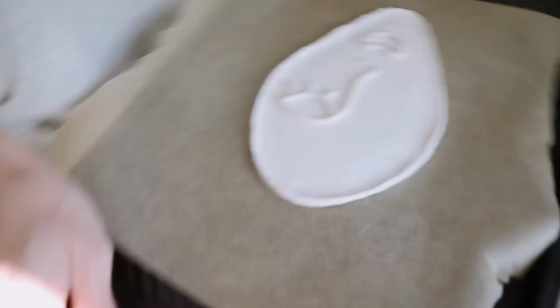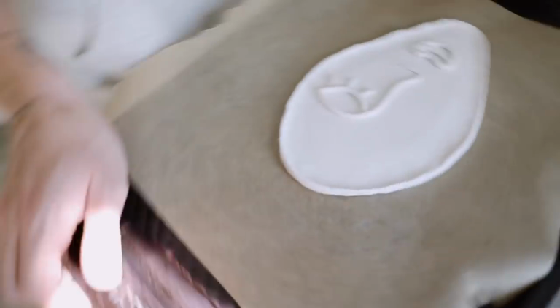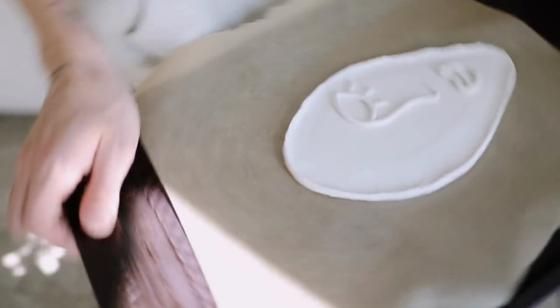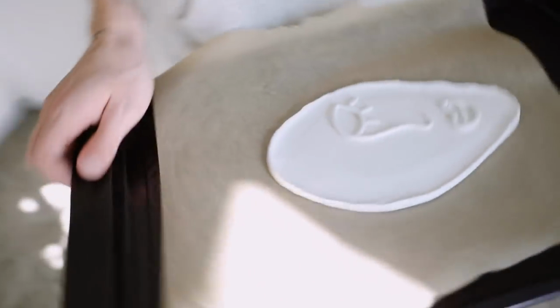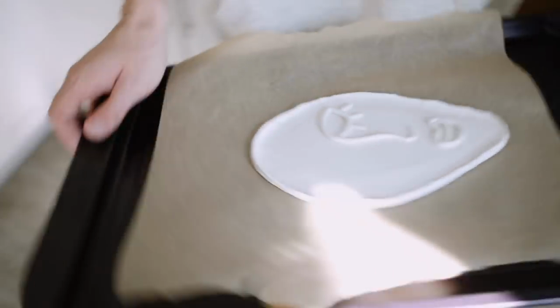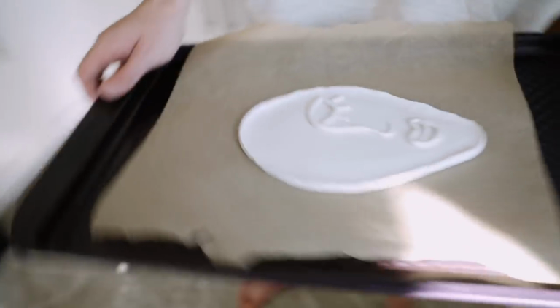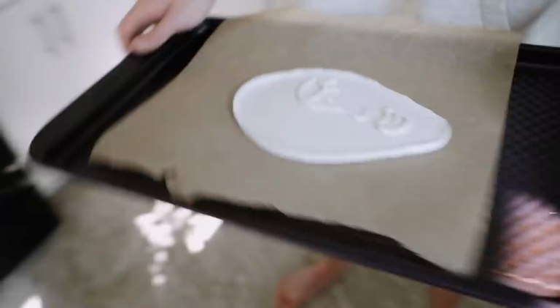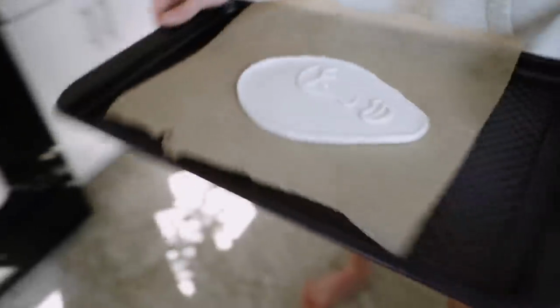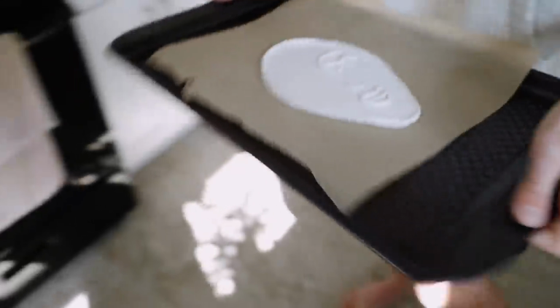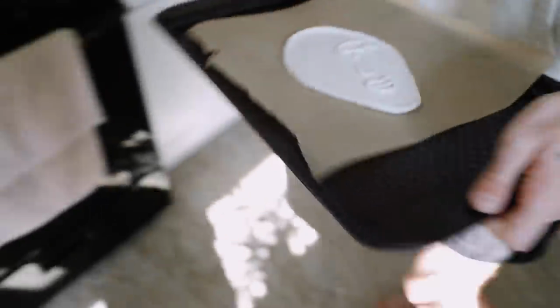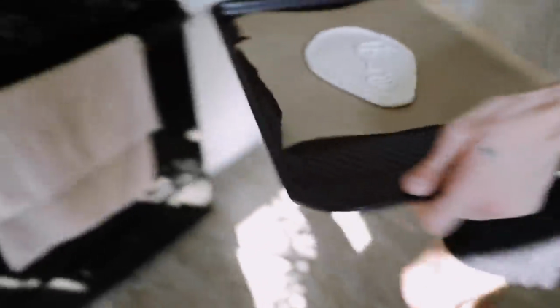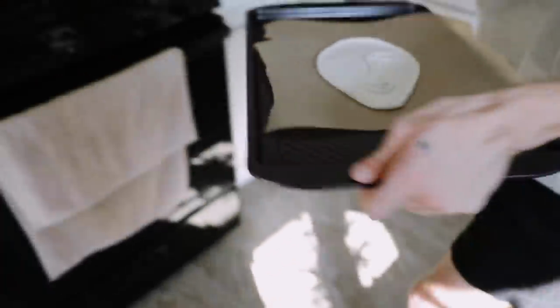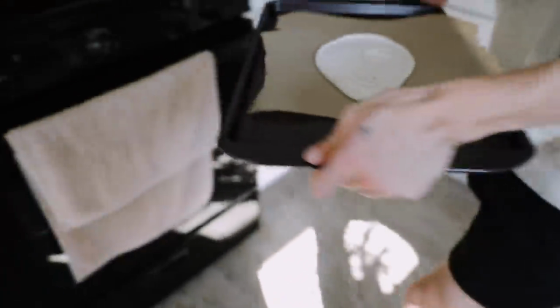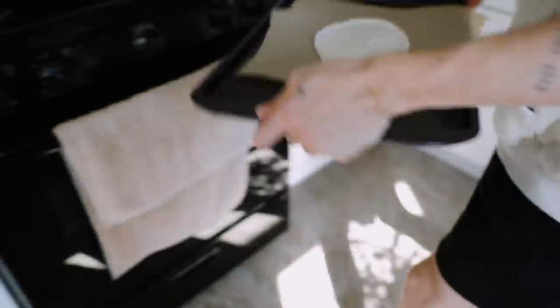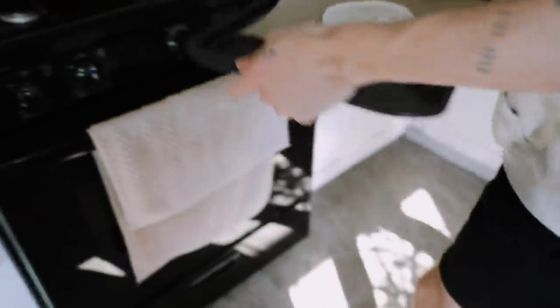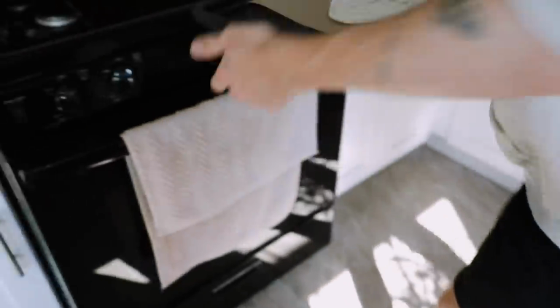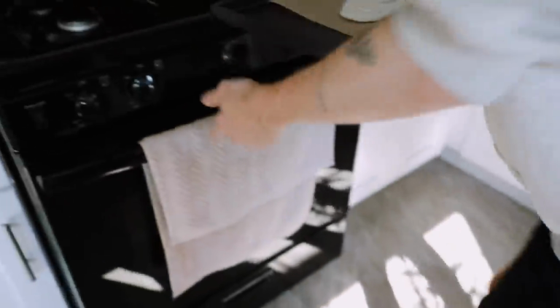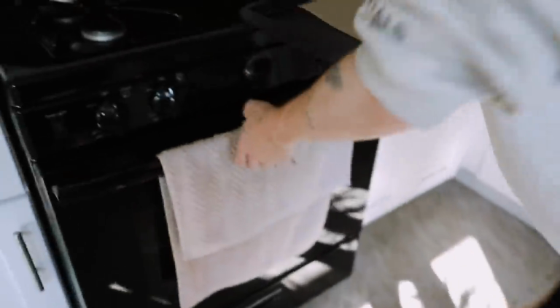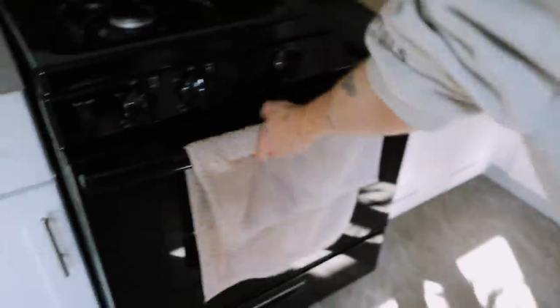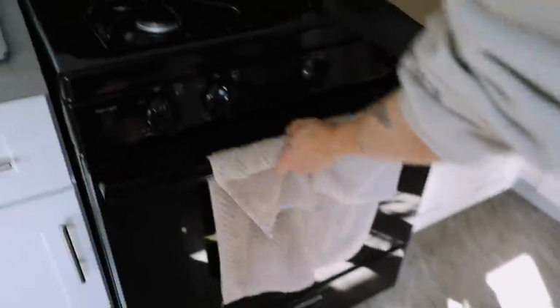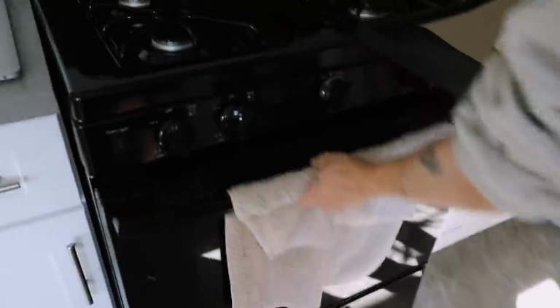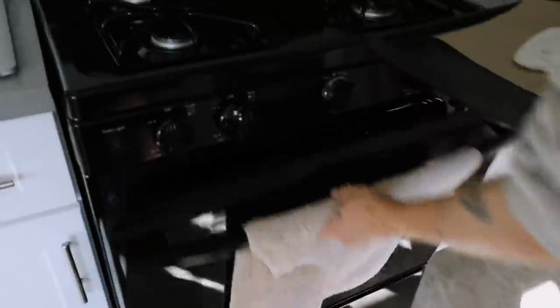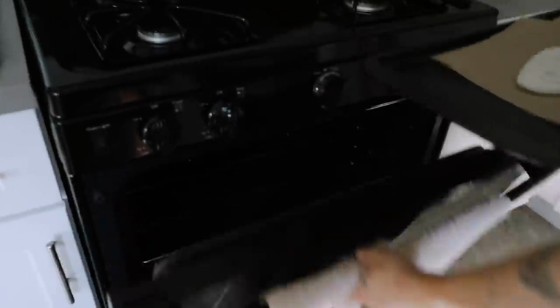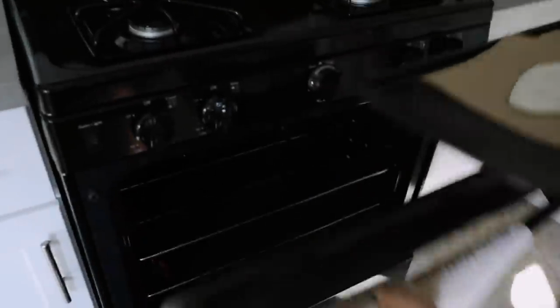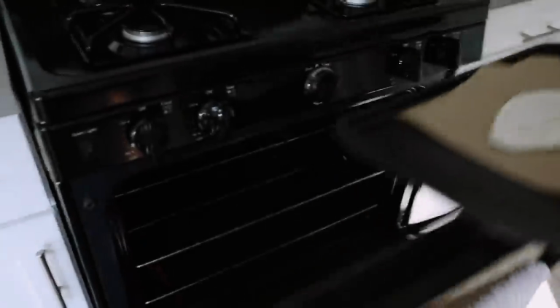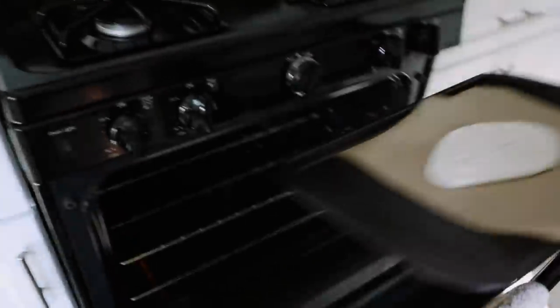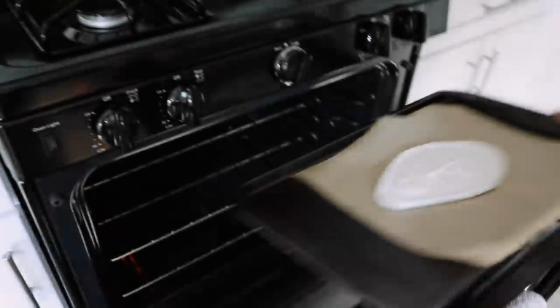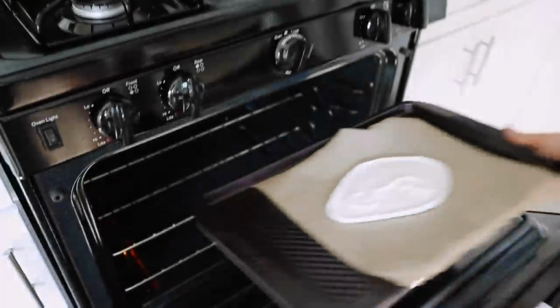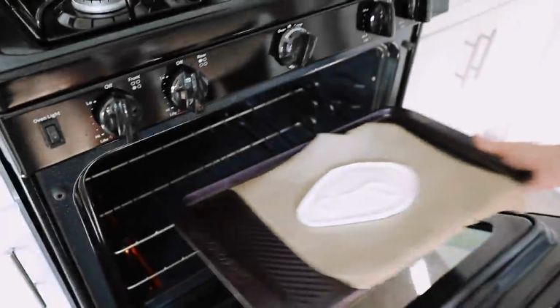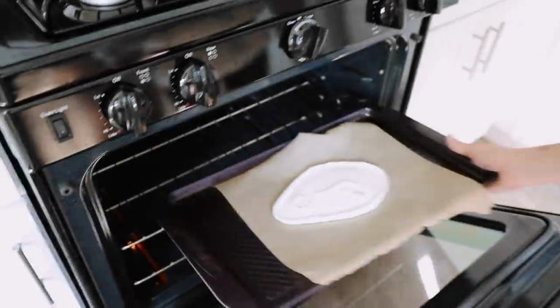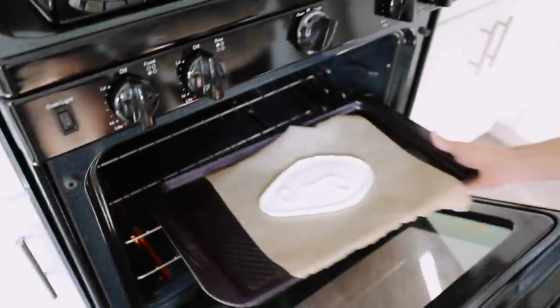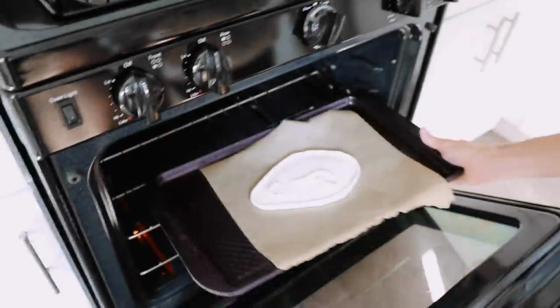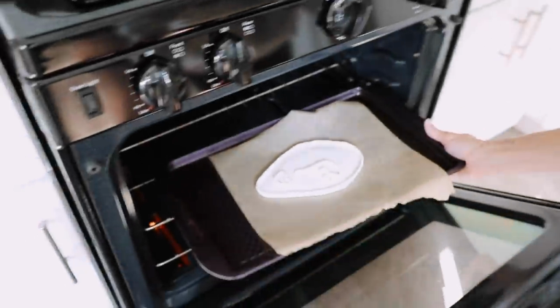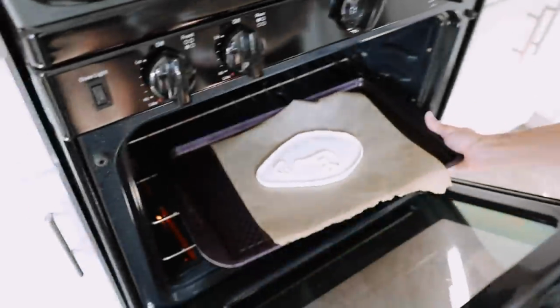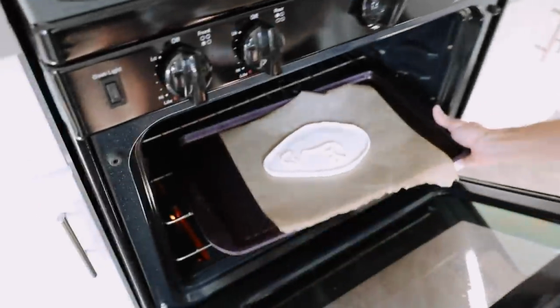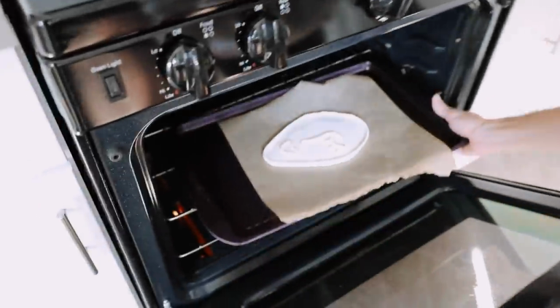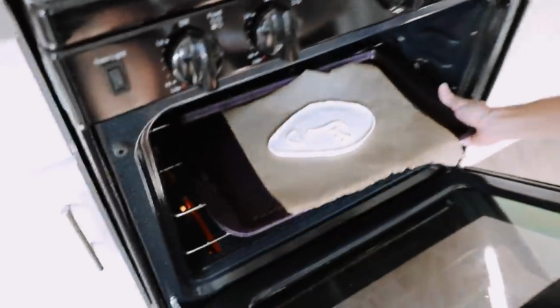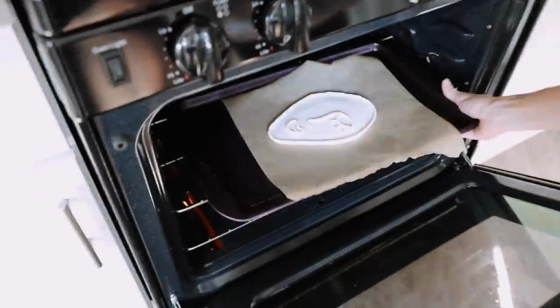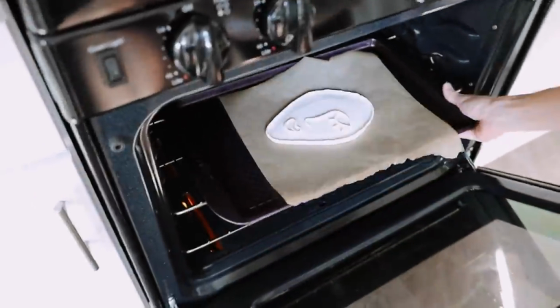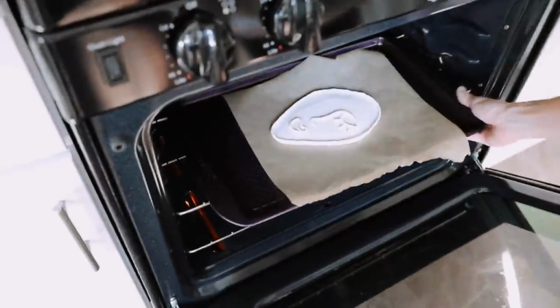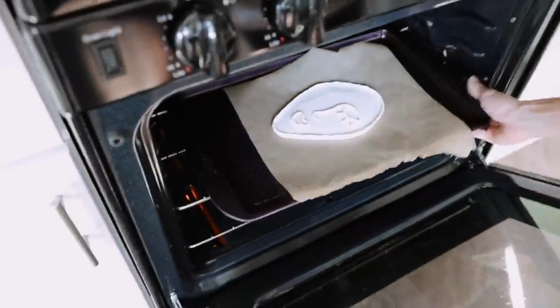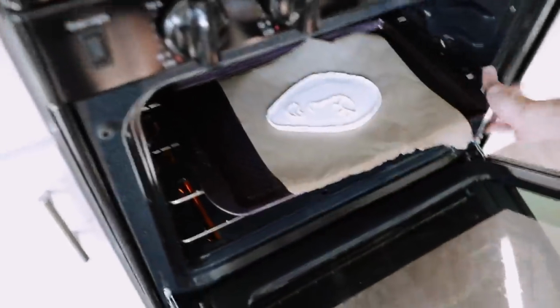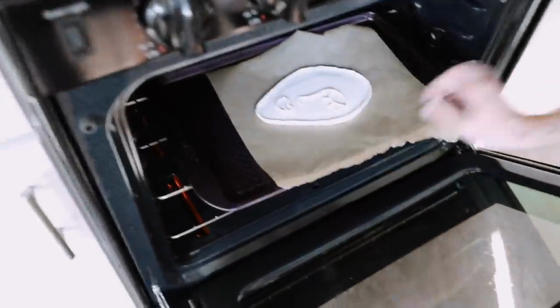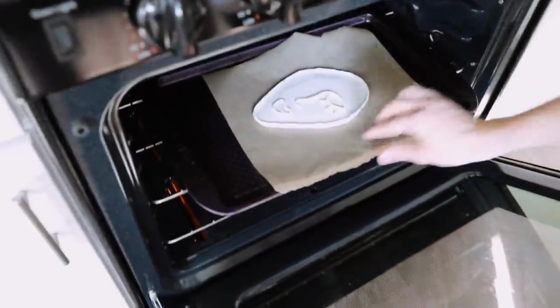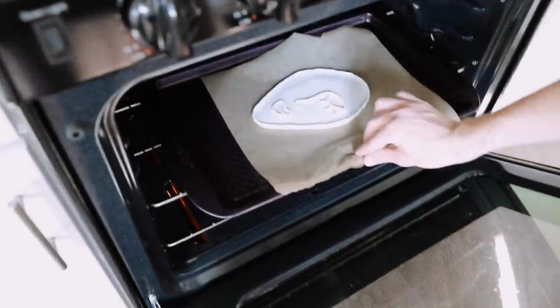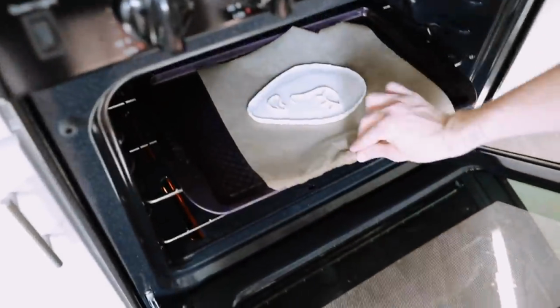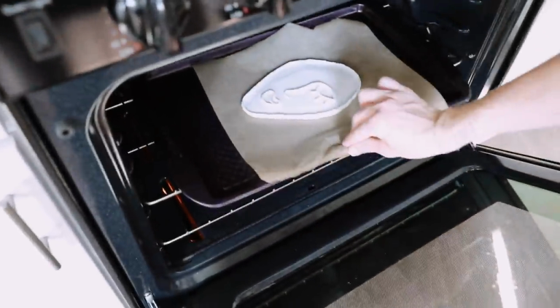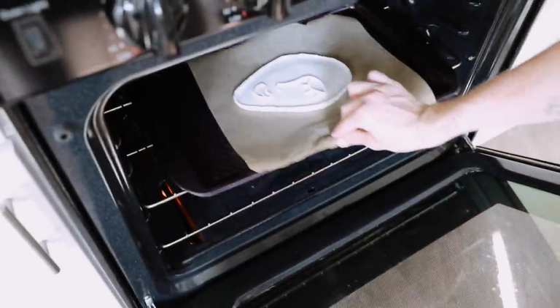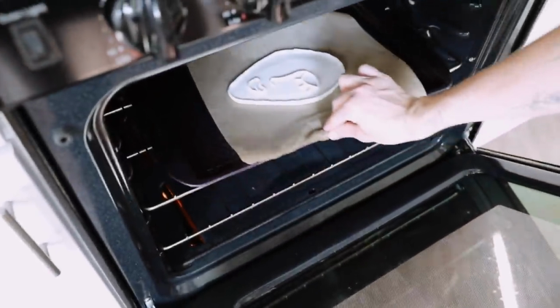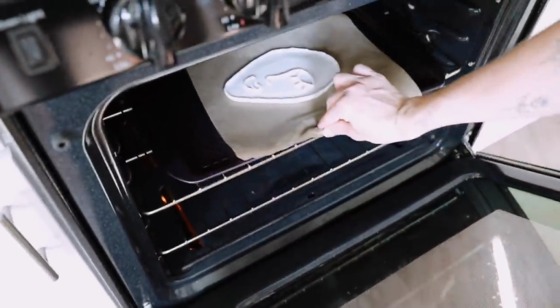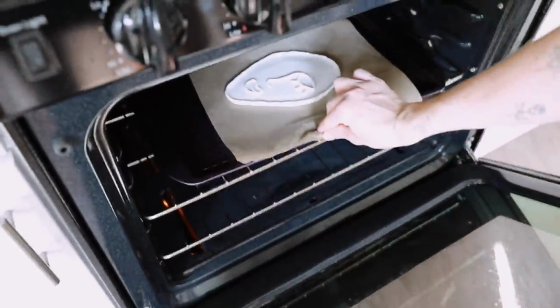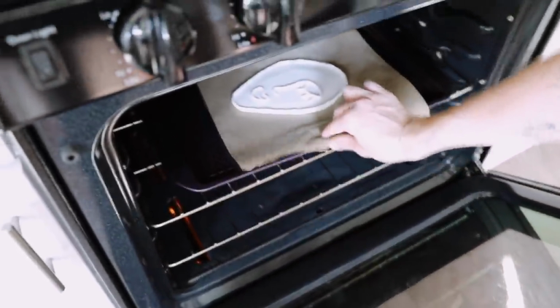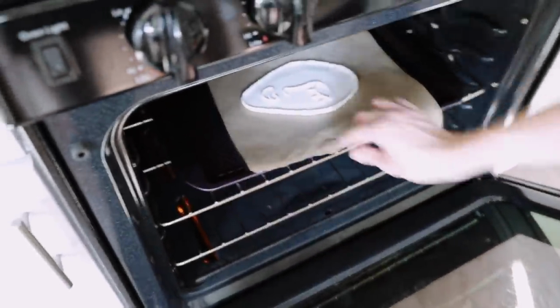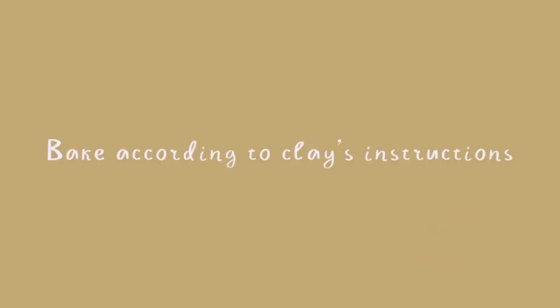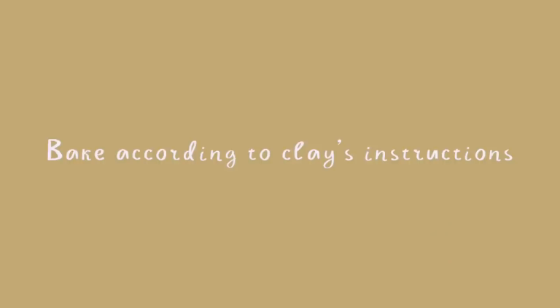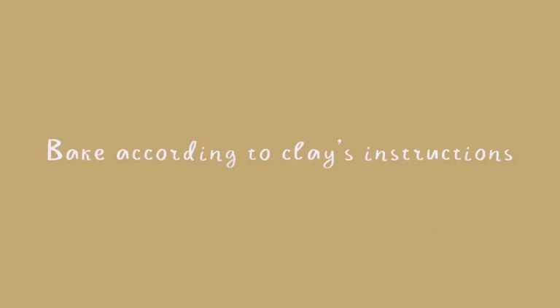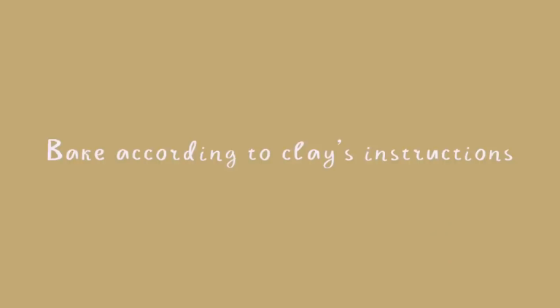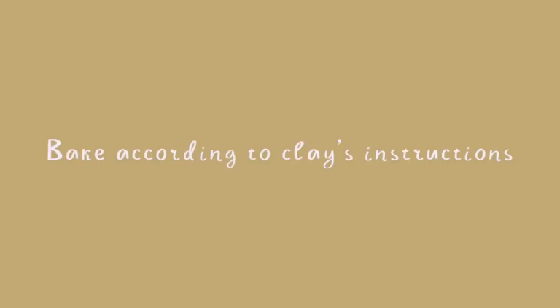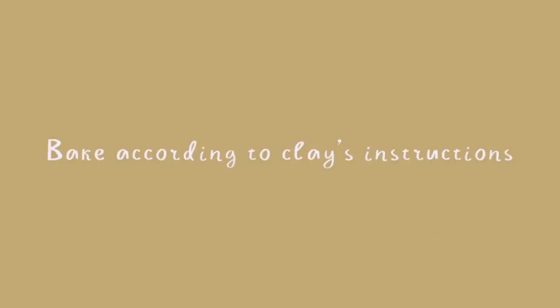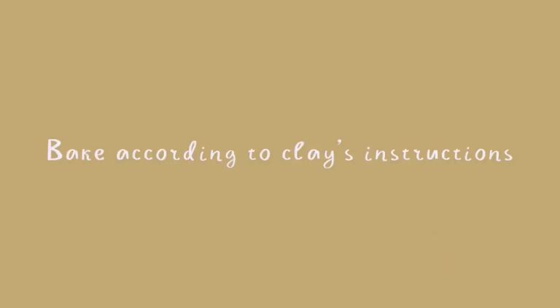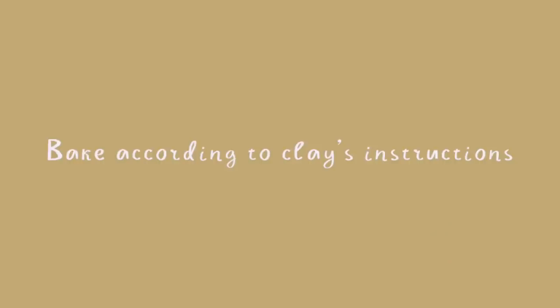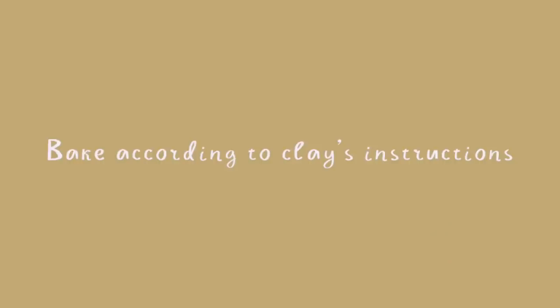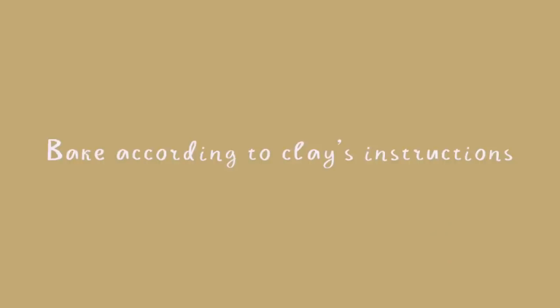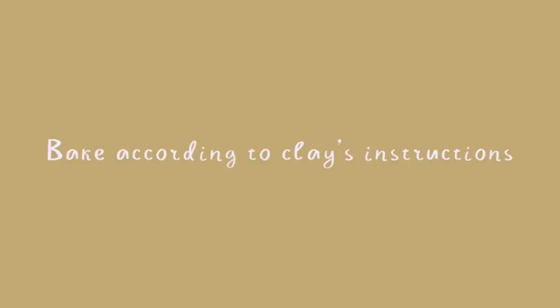You're just going to pop this in the oven for about 20 minutes or so, depending on the thickness of your clay tray, pull it out, and that finishes off your tray.